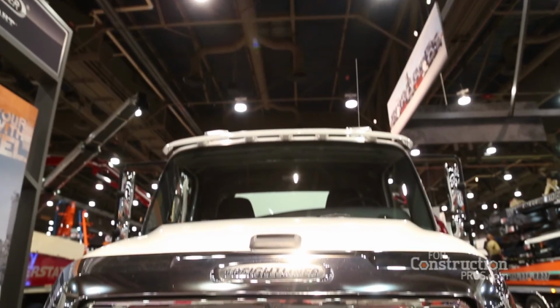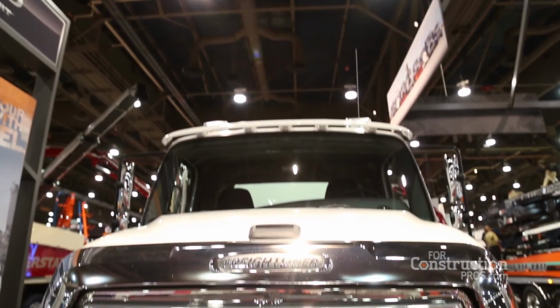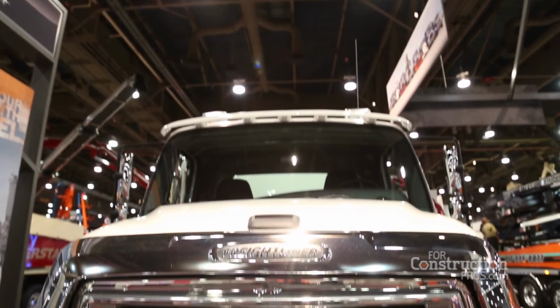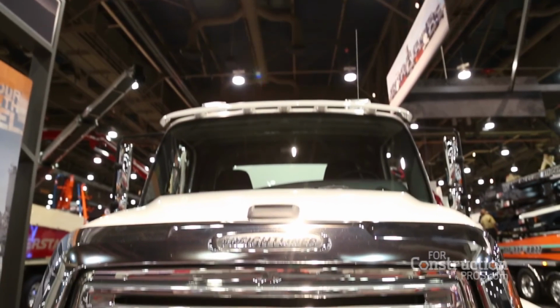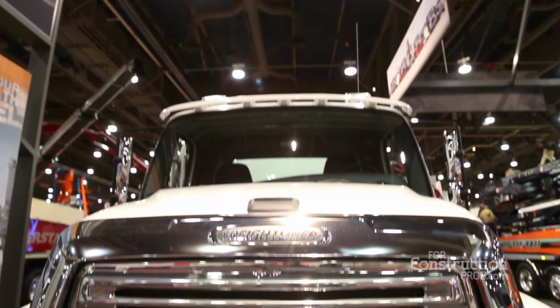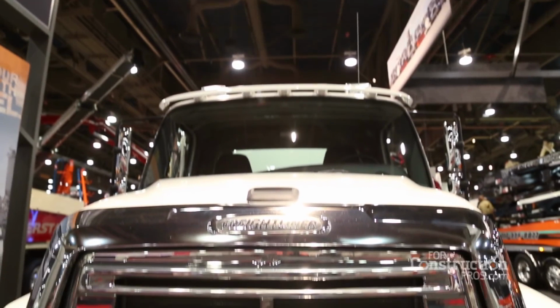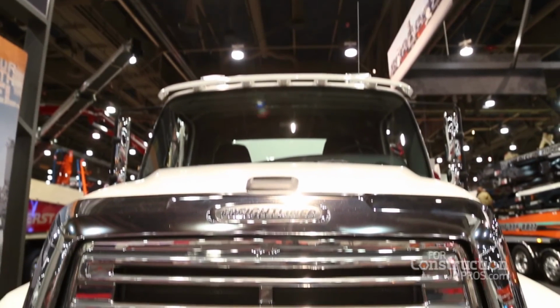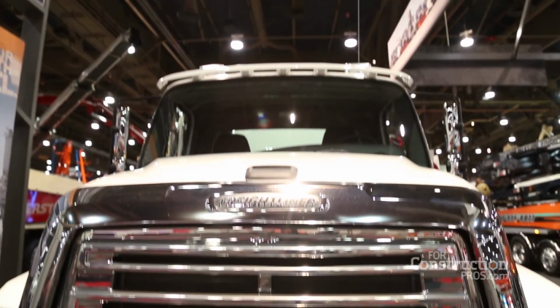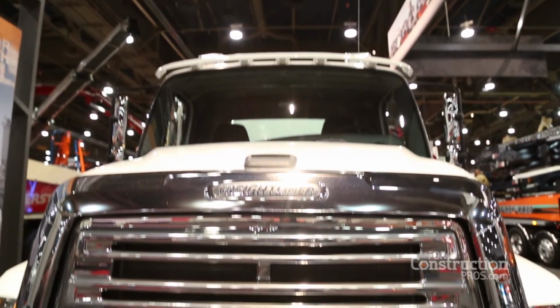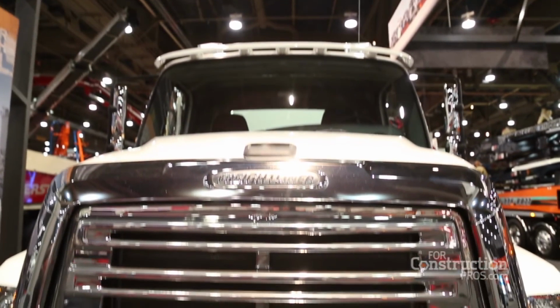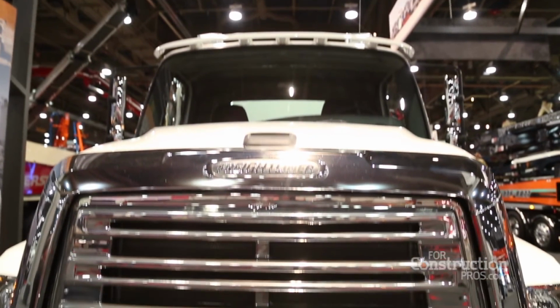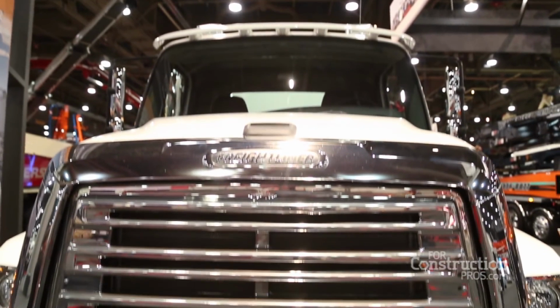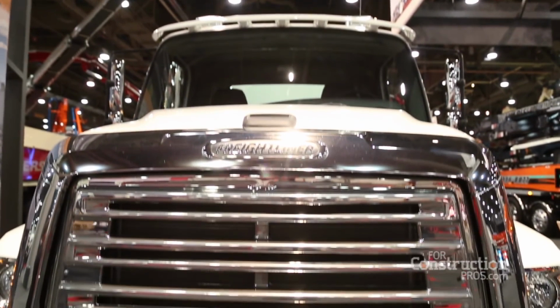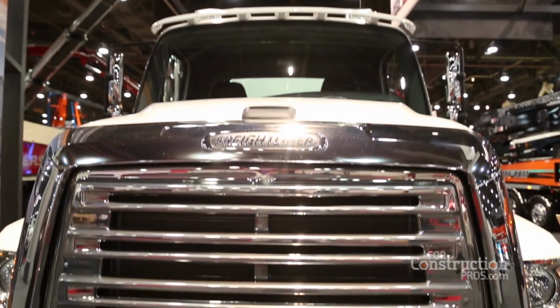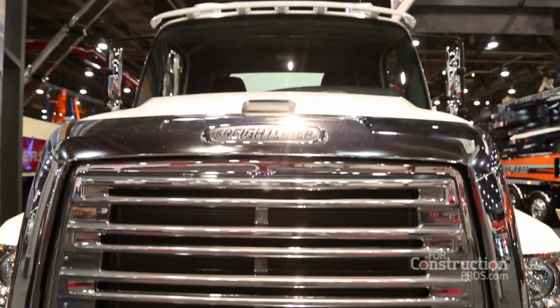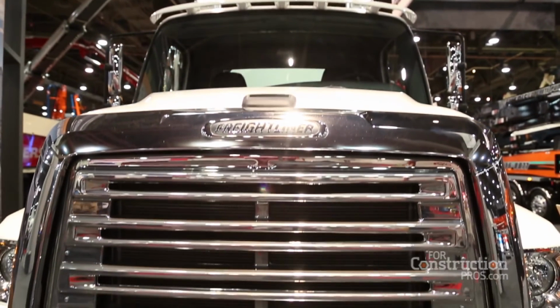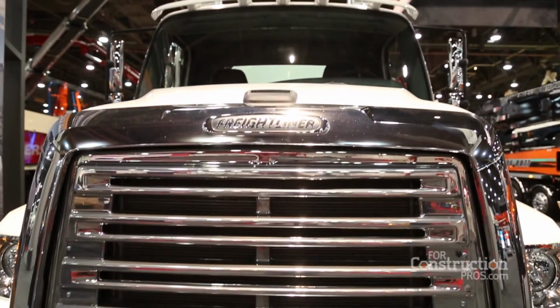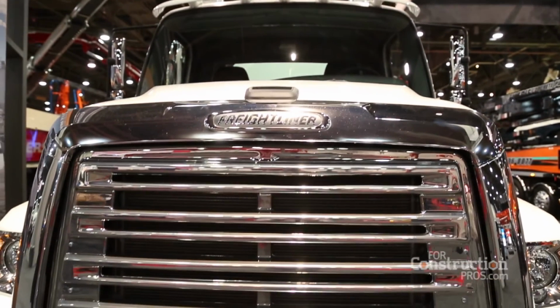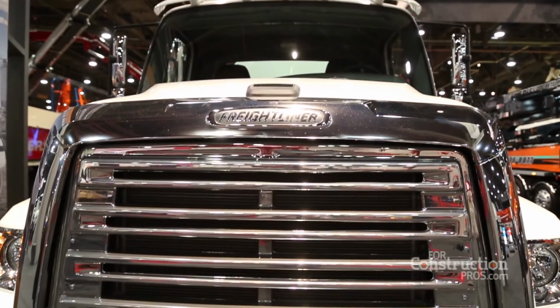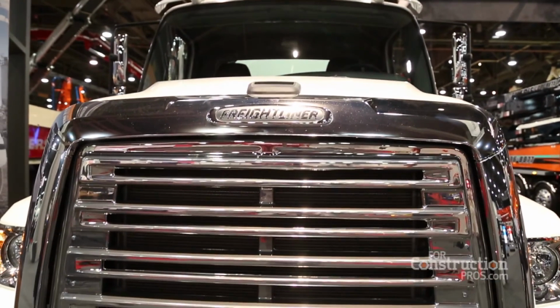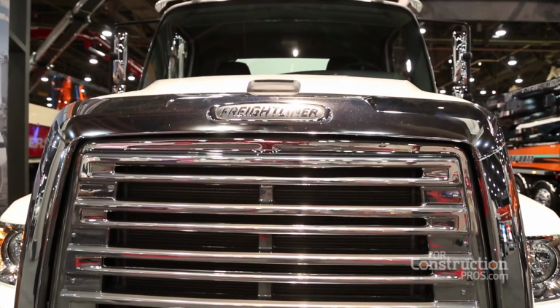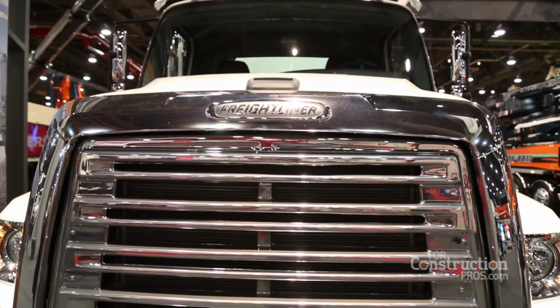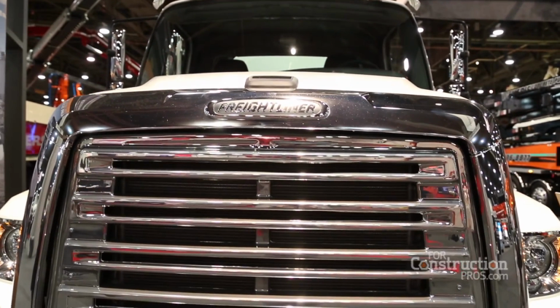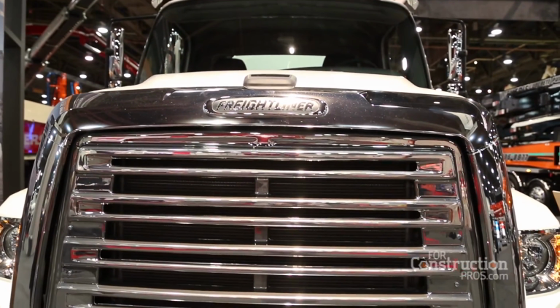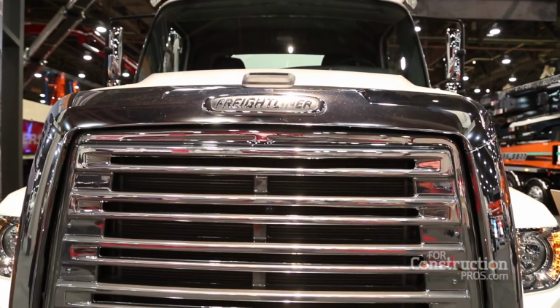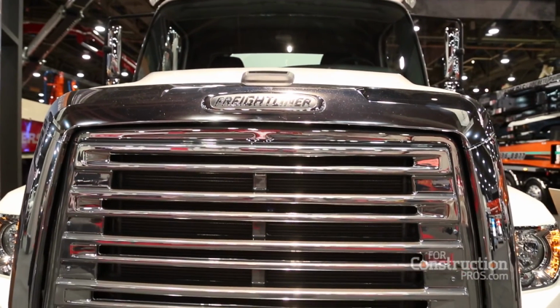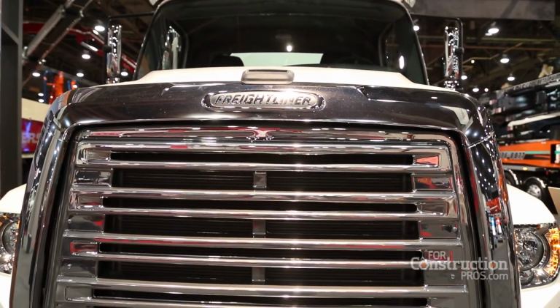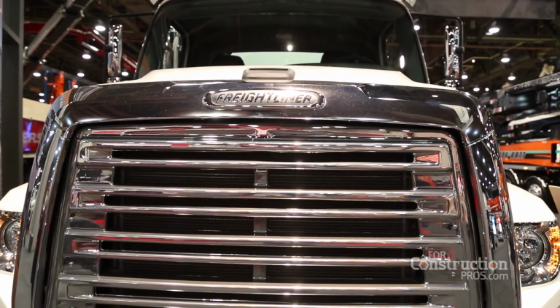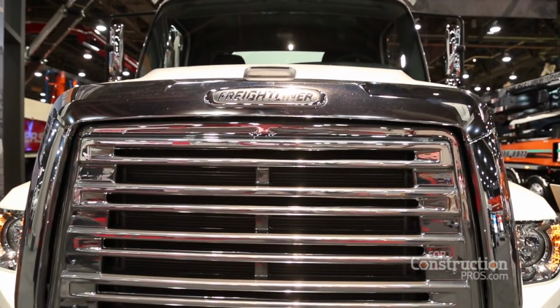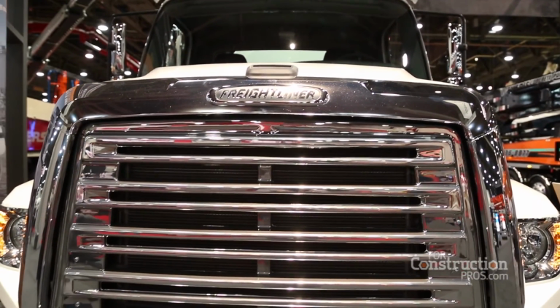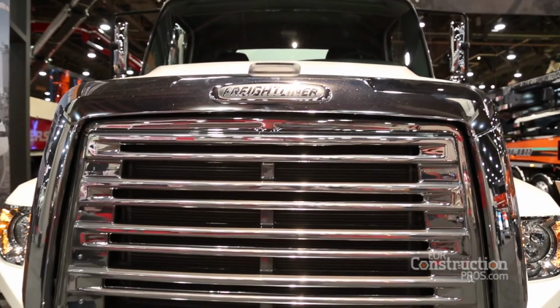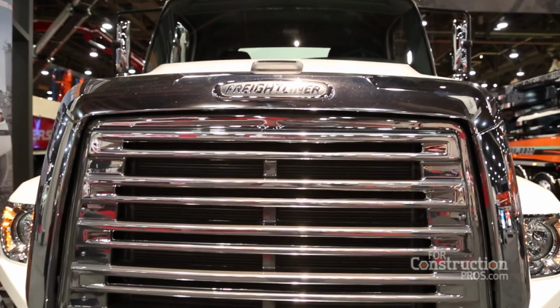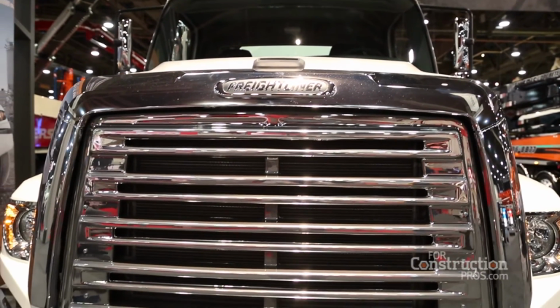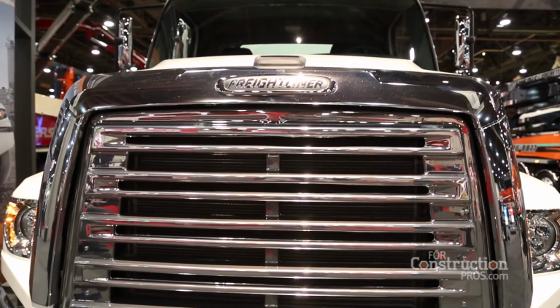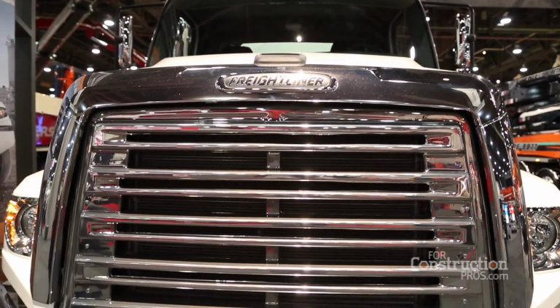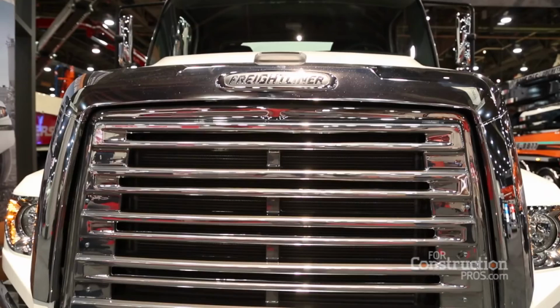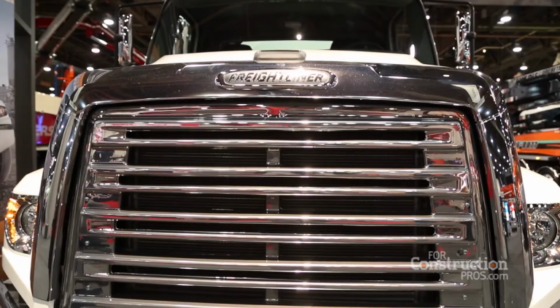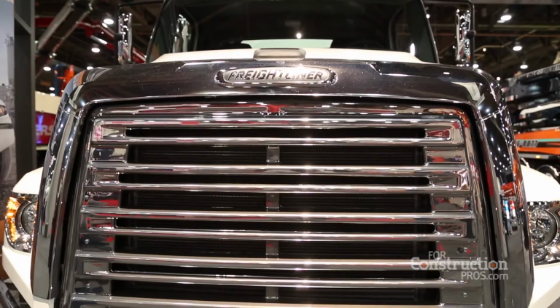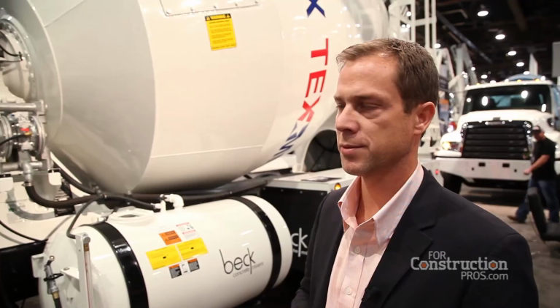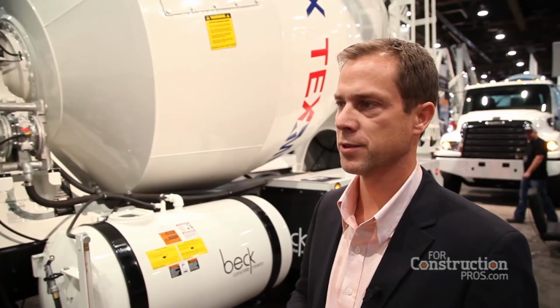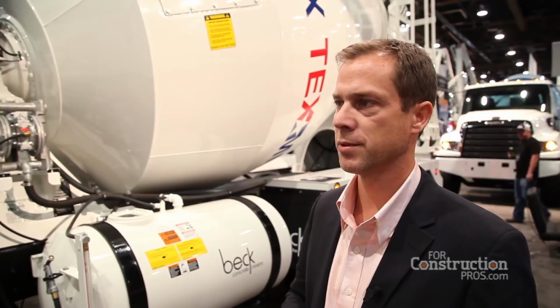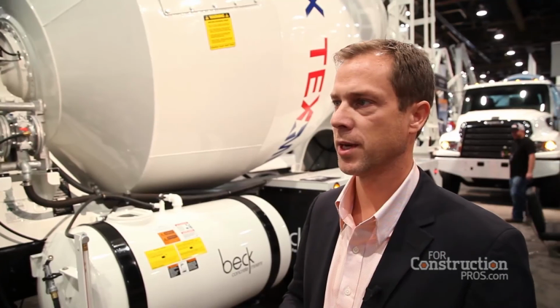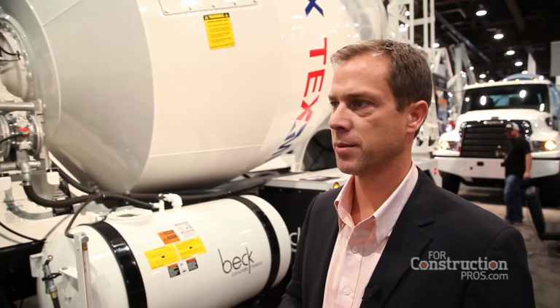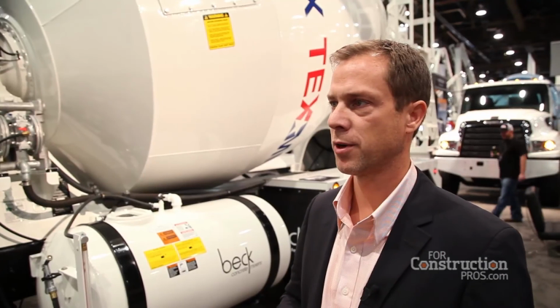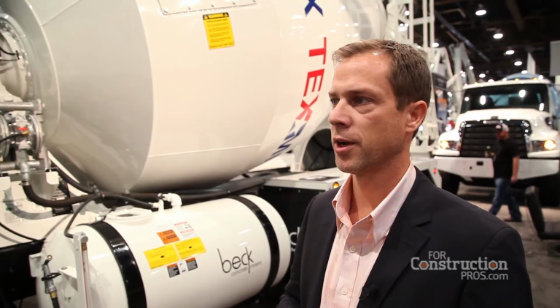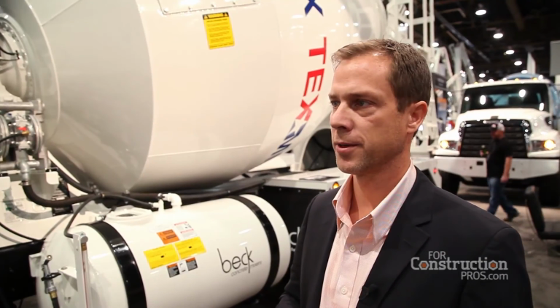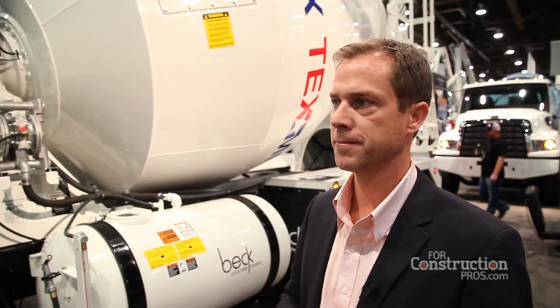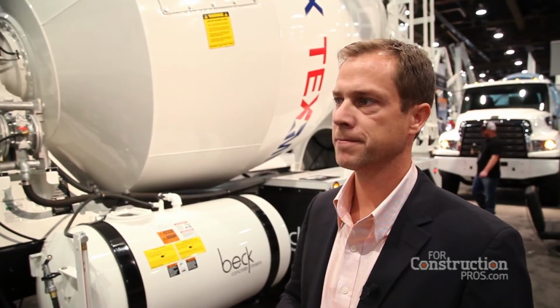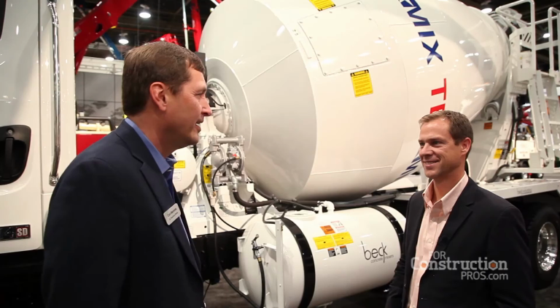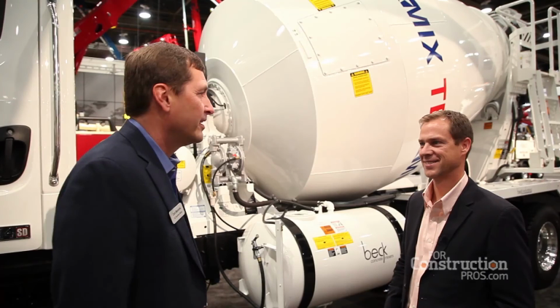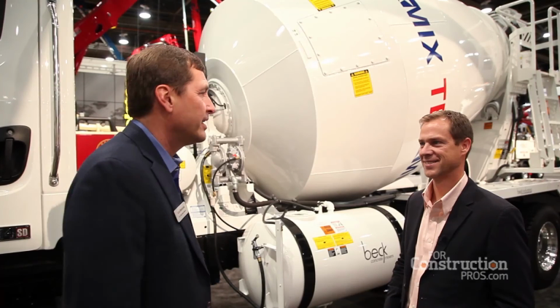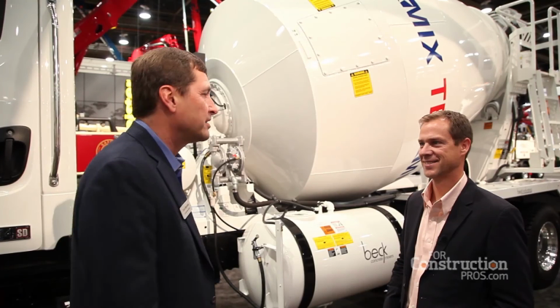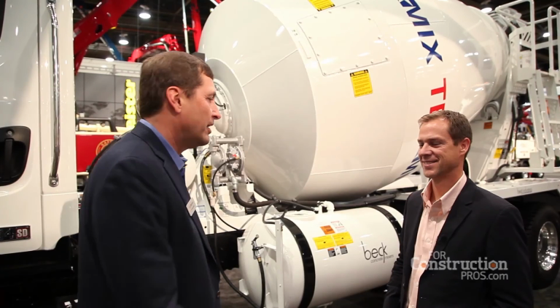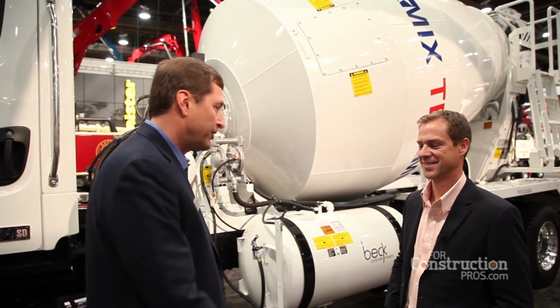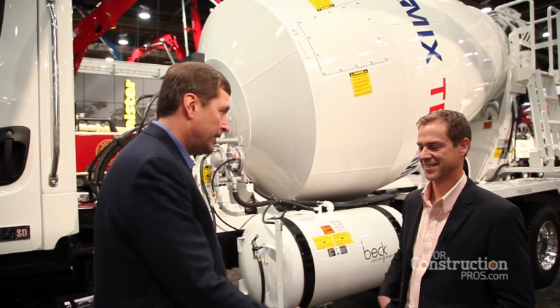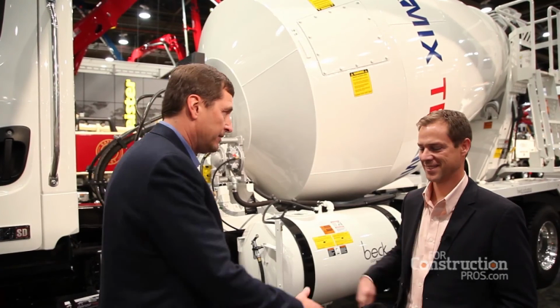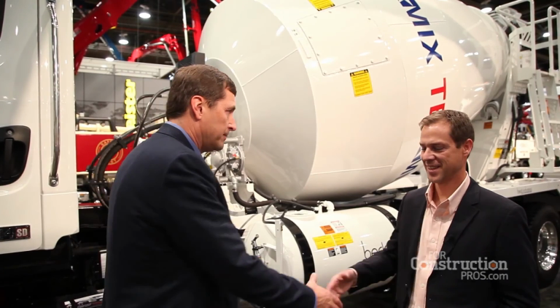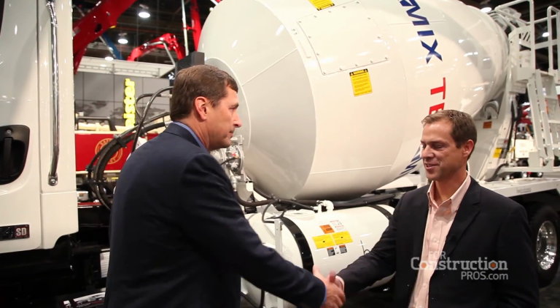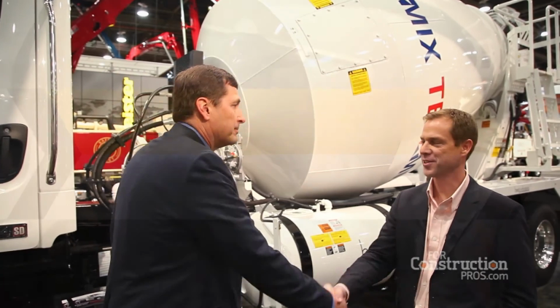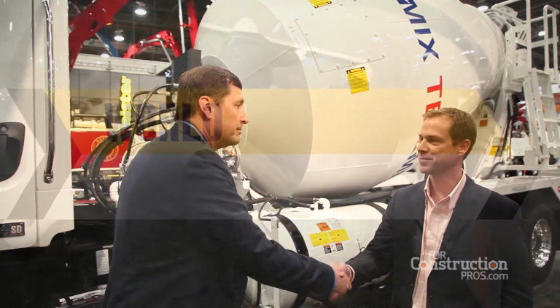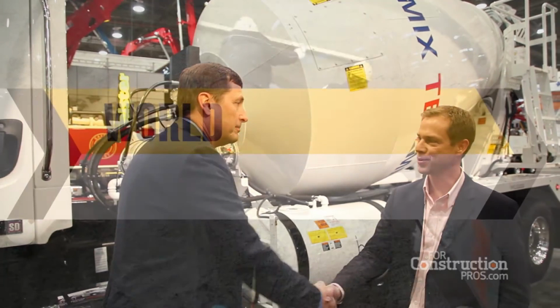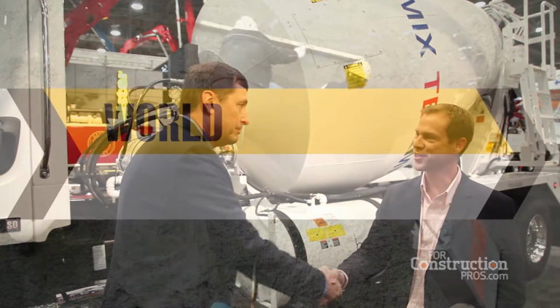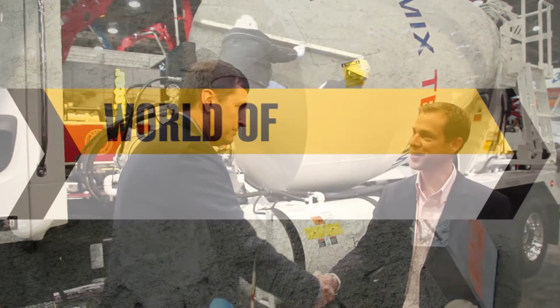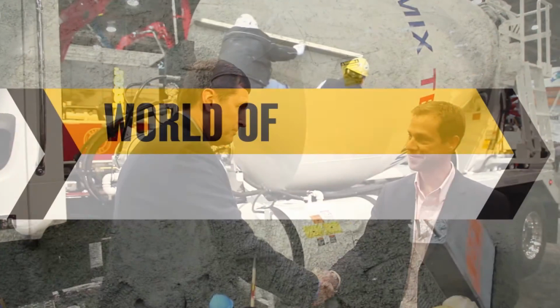So all in all, we're excited to work with Freightliner. We've got extremely happy customers that buy the product. Thanks a lot, Frank. Thanks, Kurt. Appreciate it.